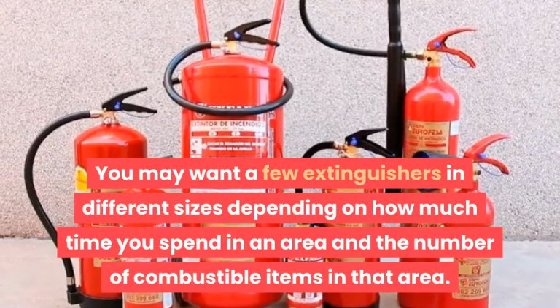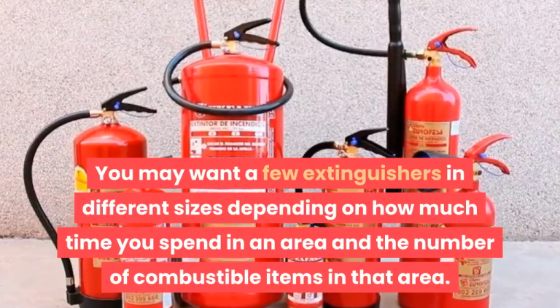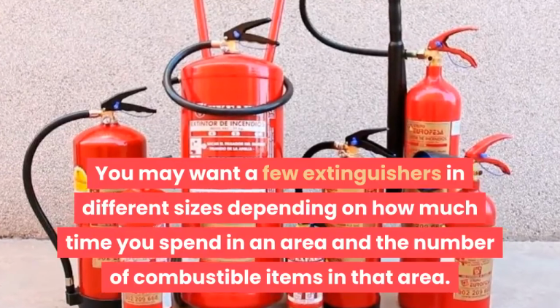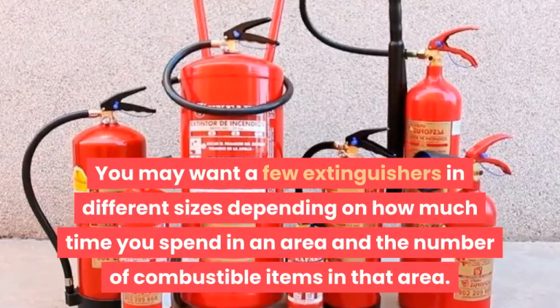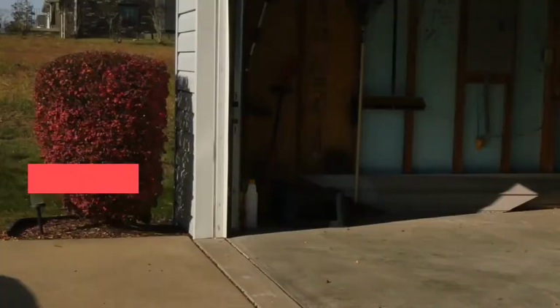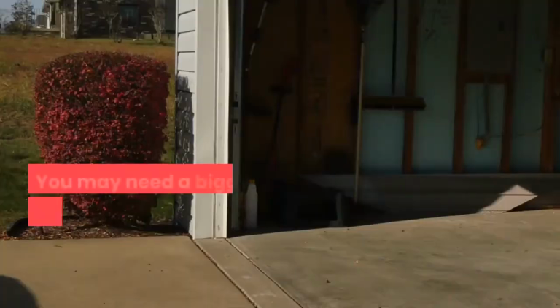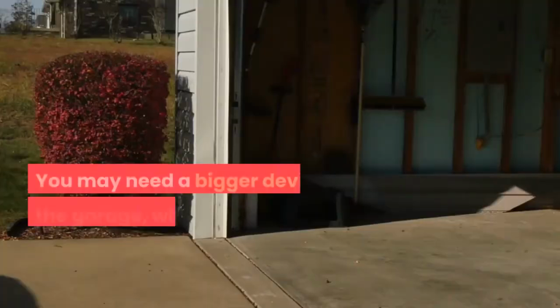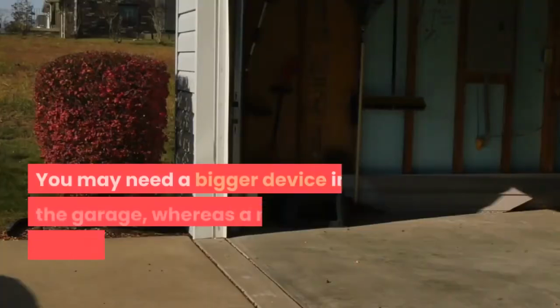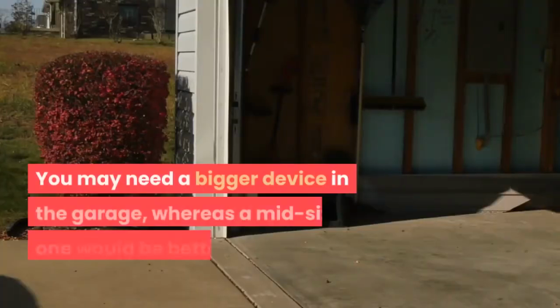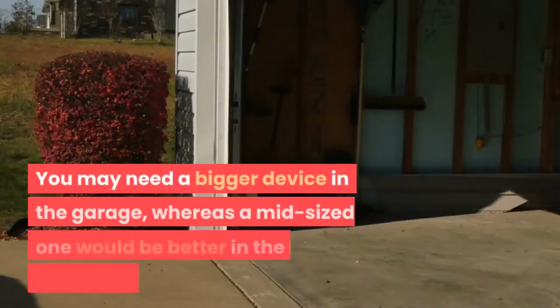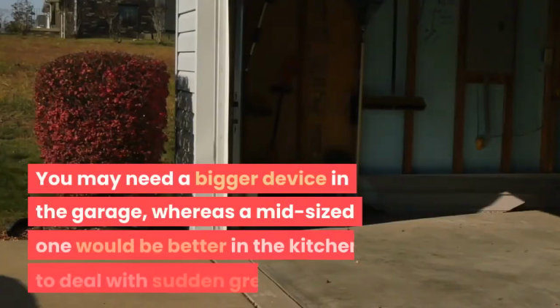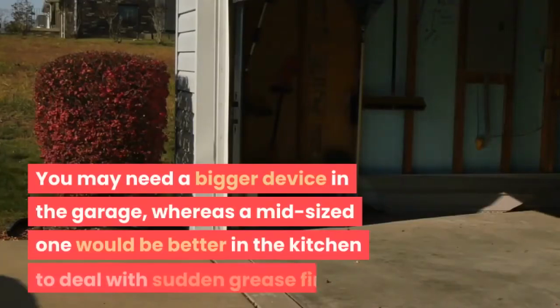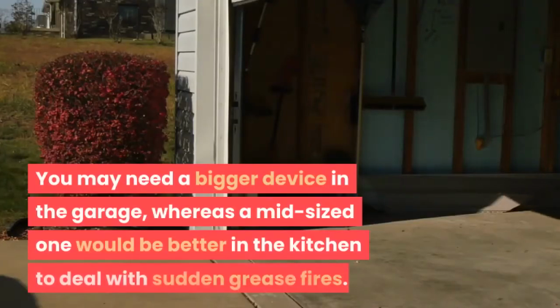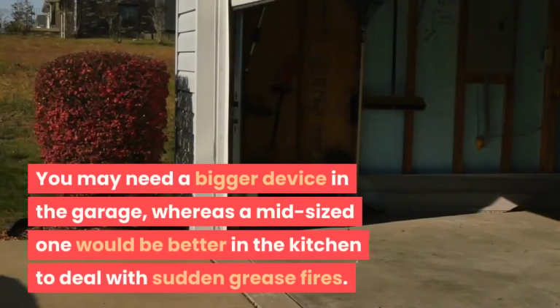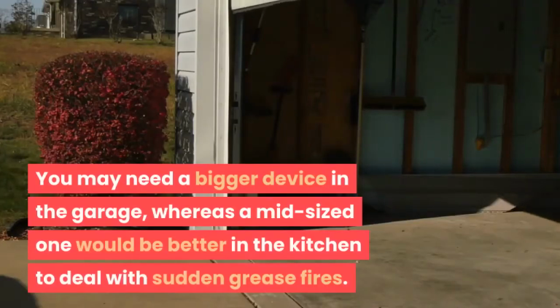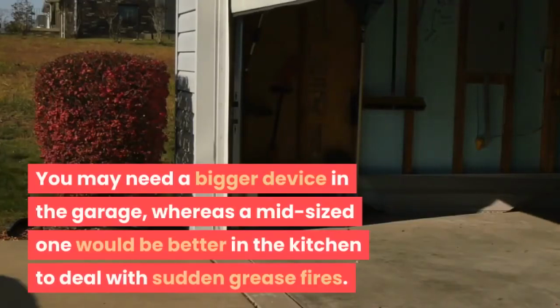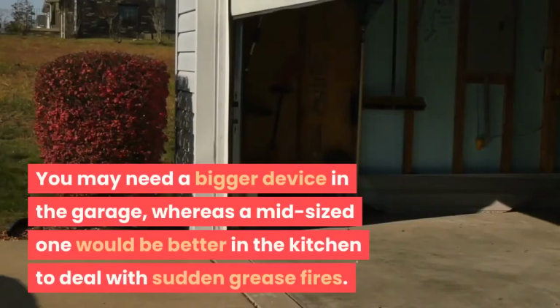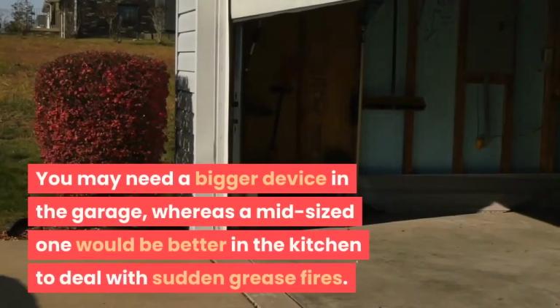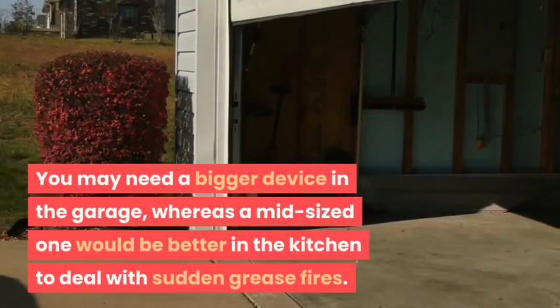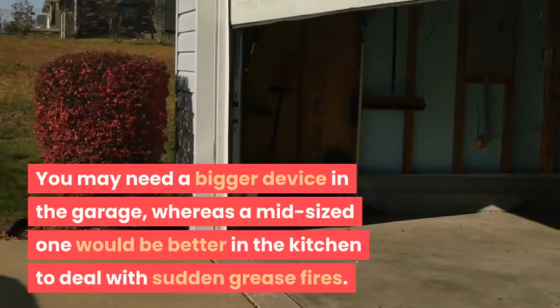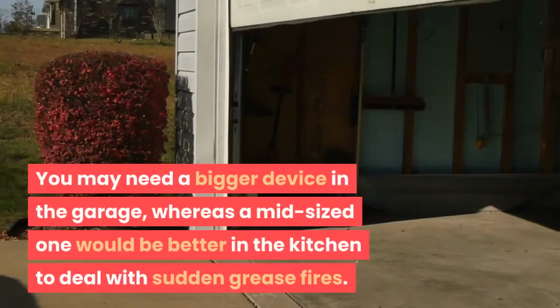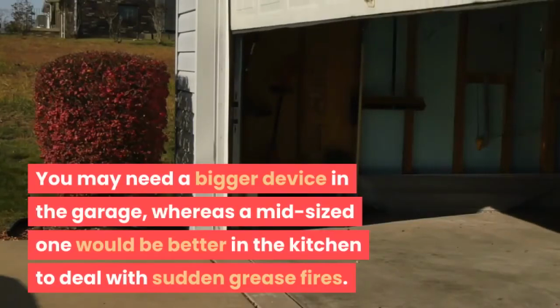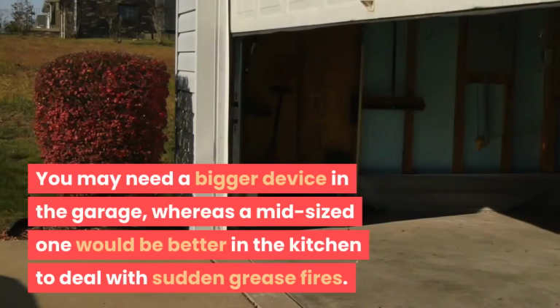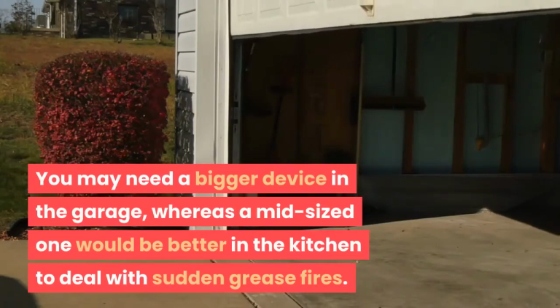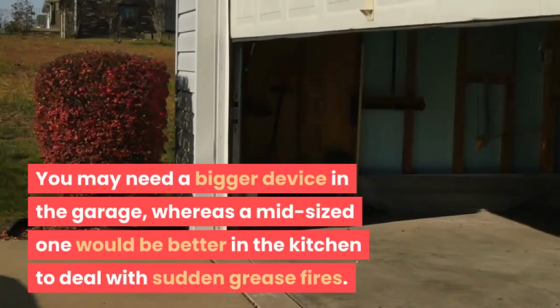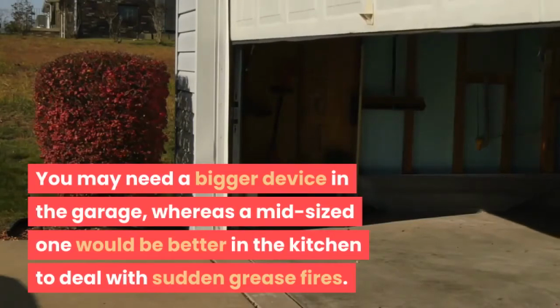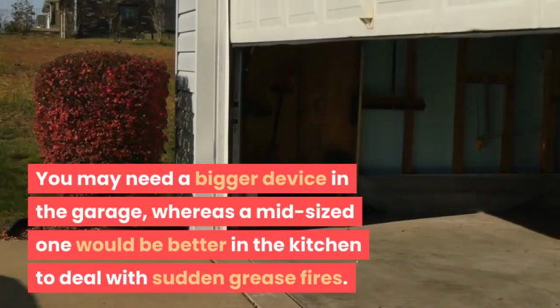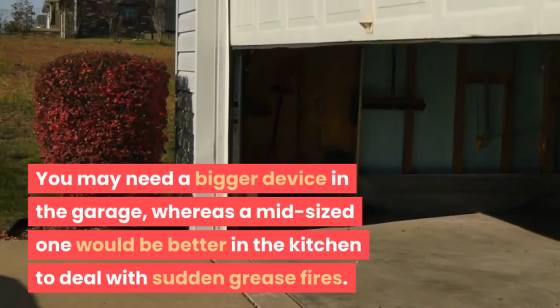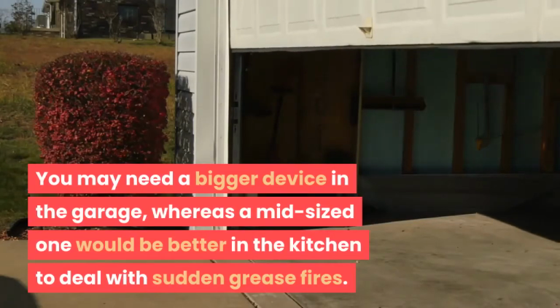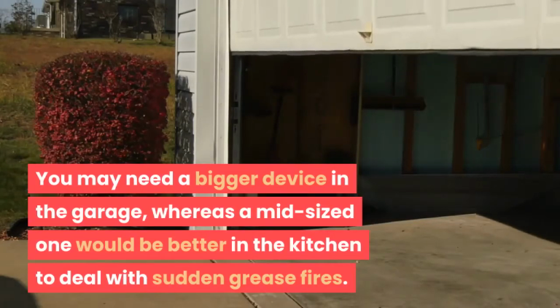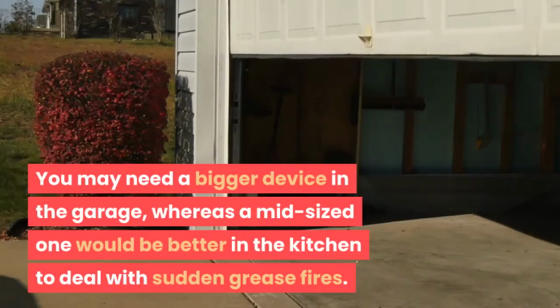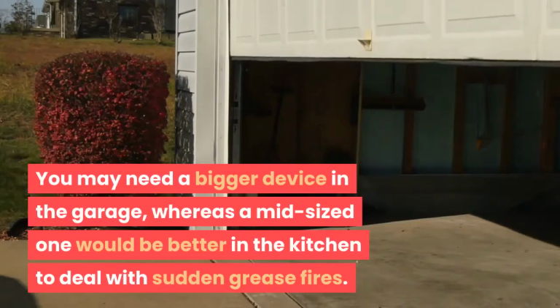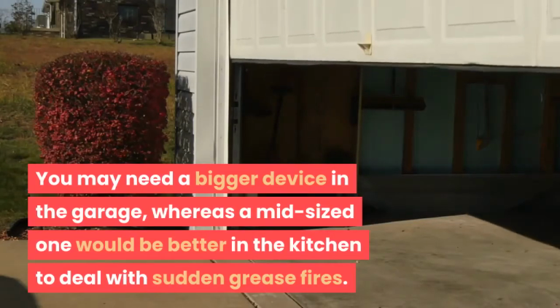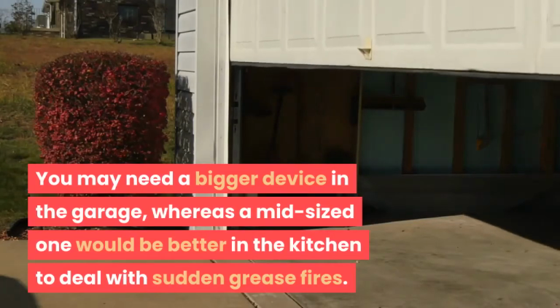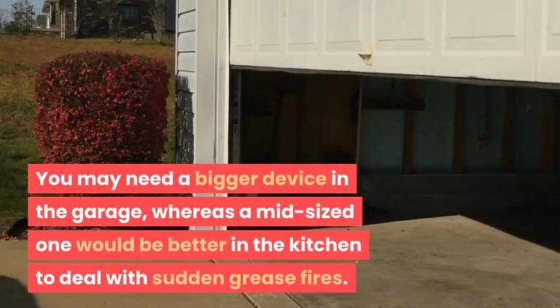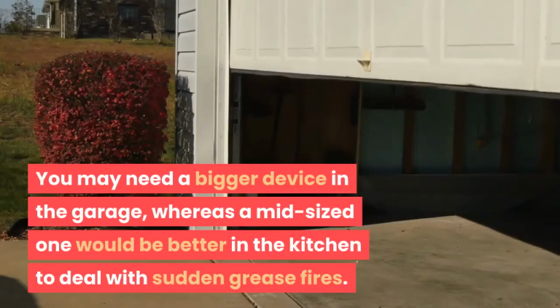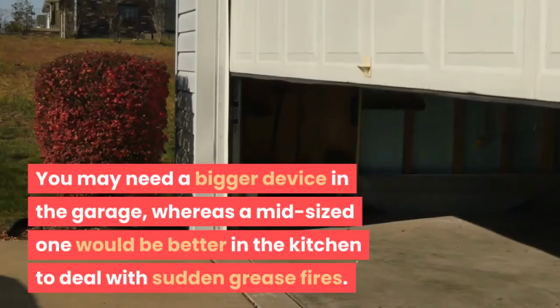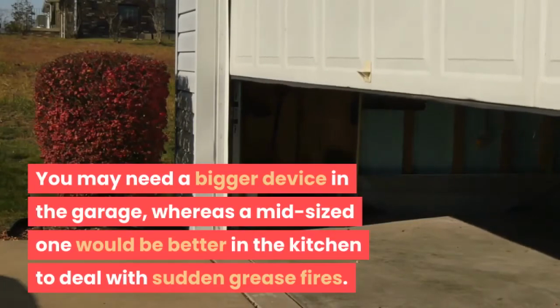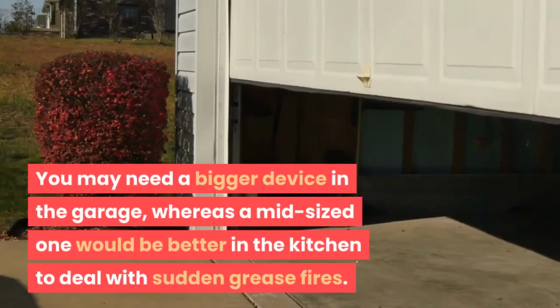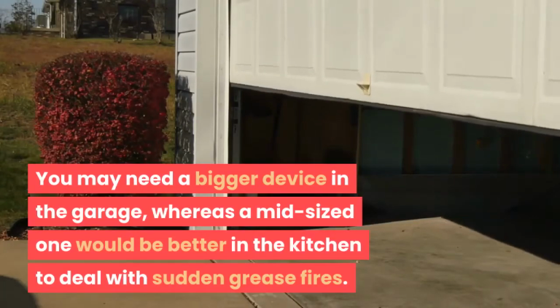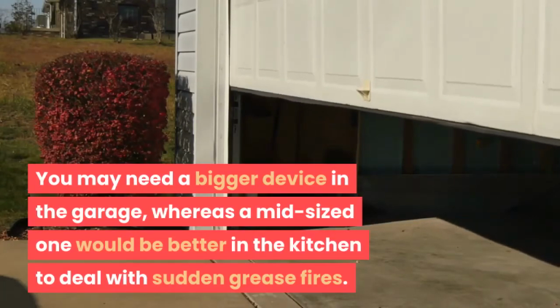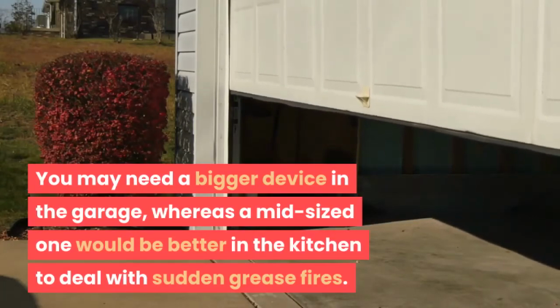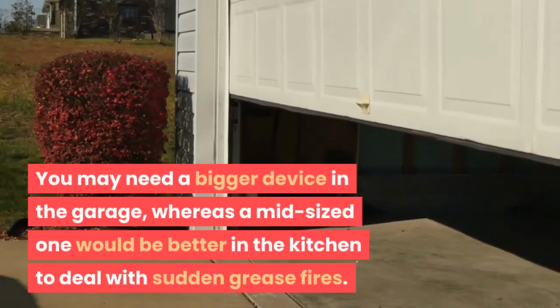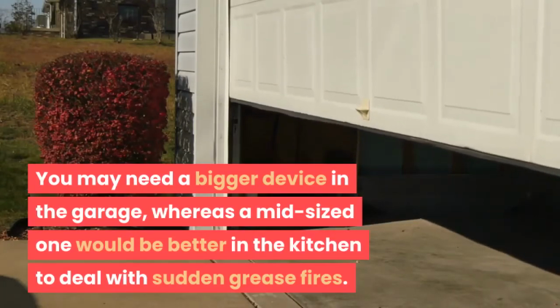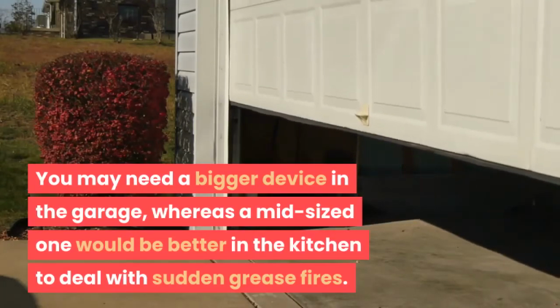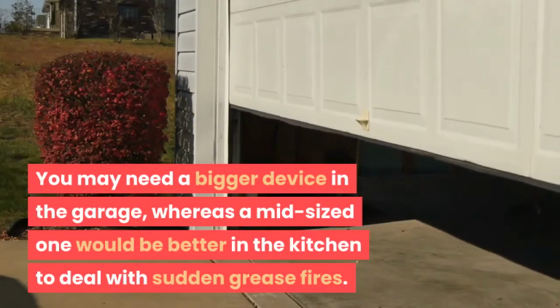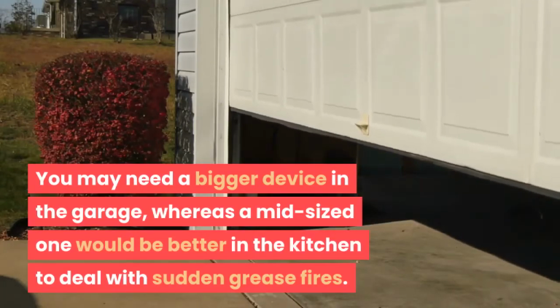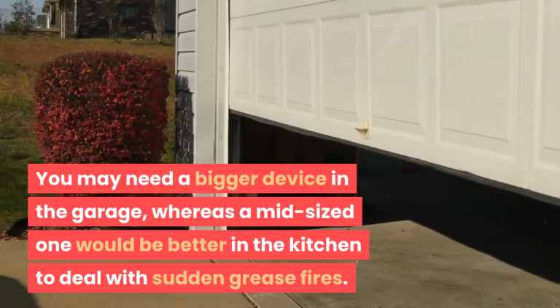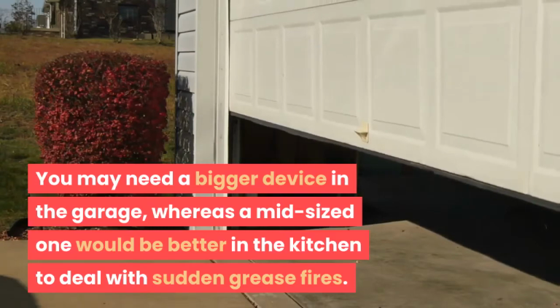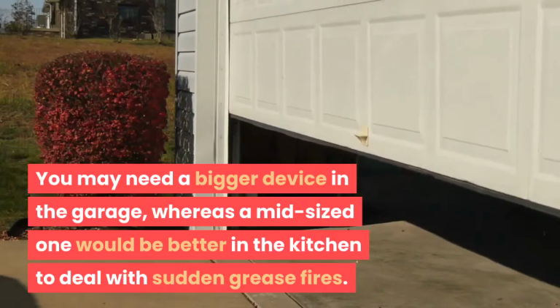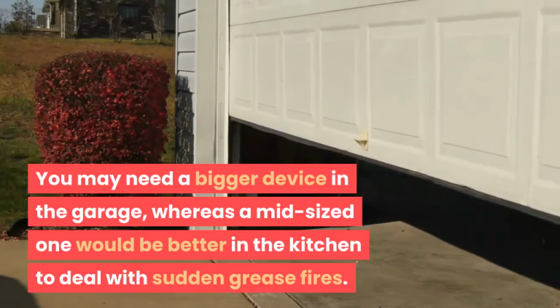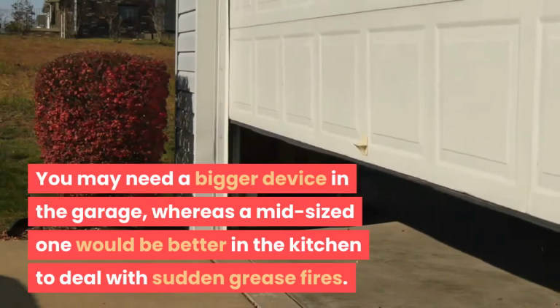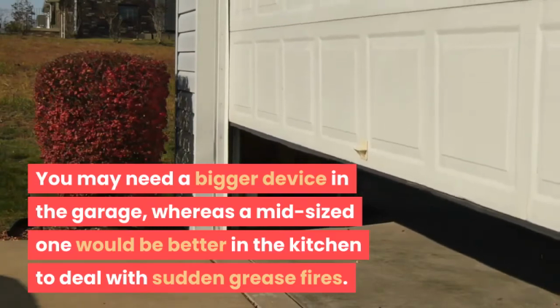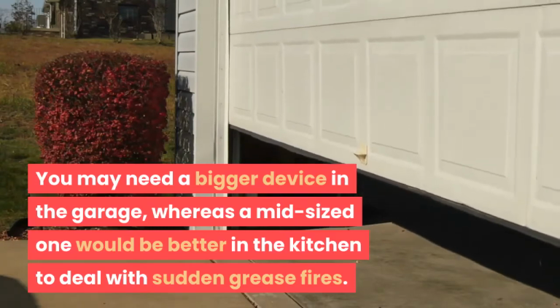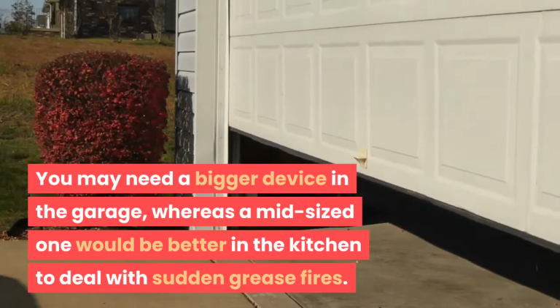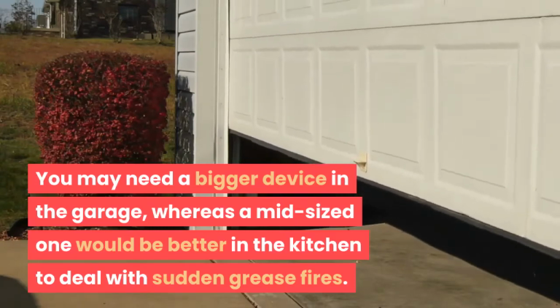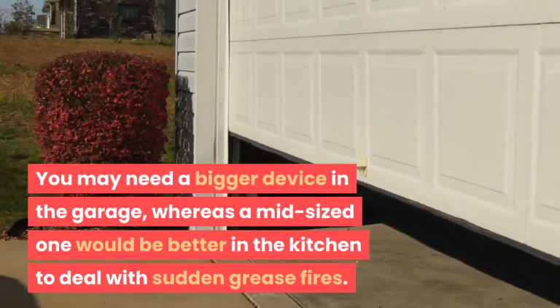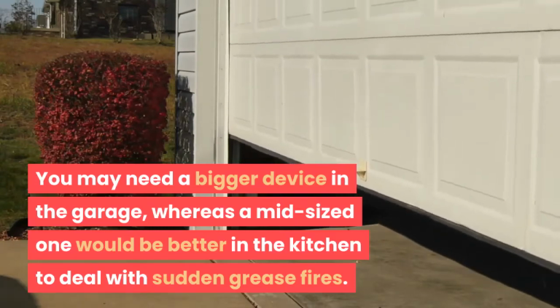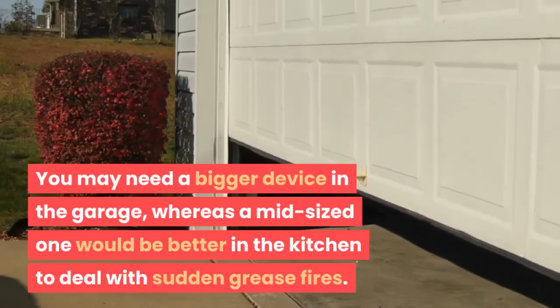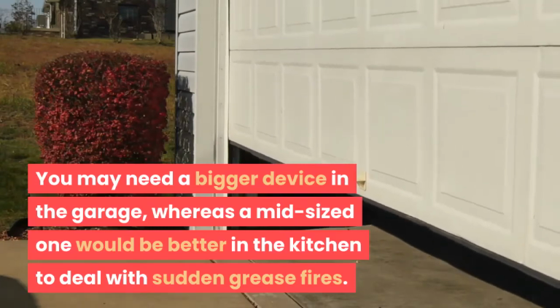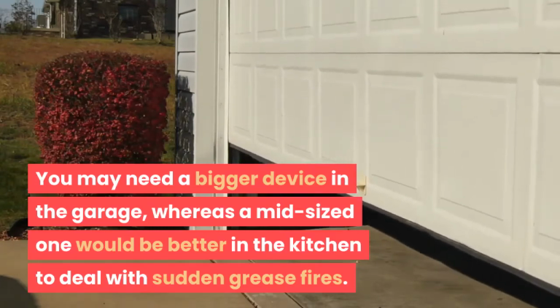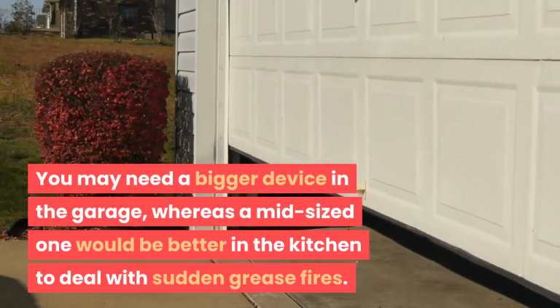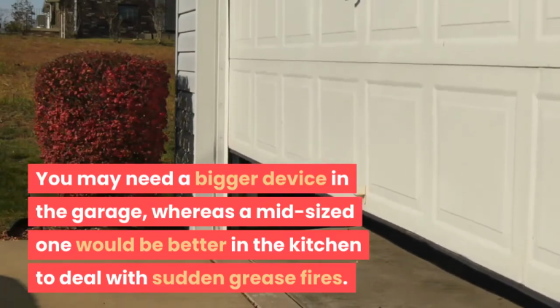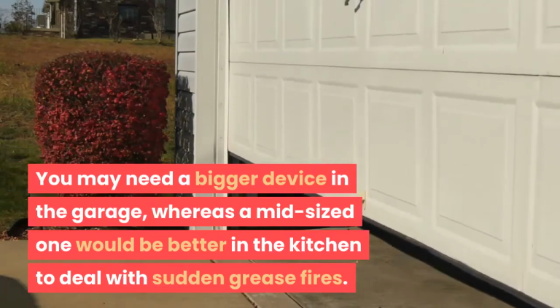You may need a bigger device in the garage, whereas a mid-sized one would be better in the kitchen to deal with sudden grease fires.